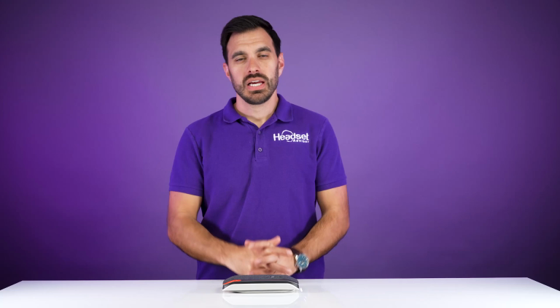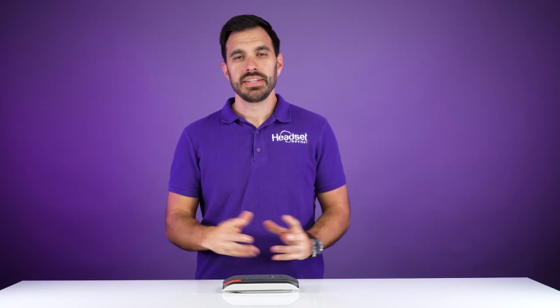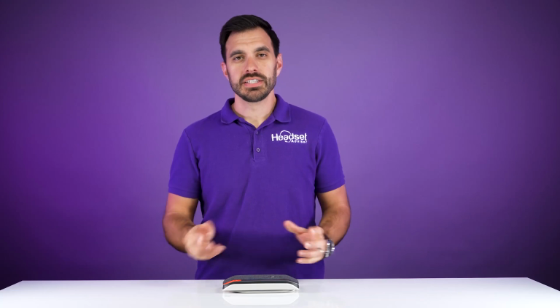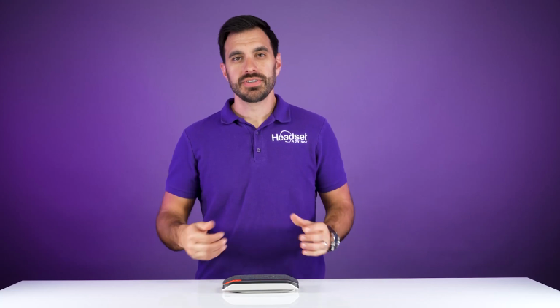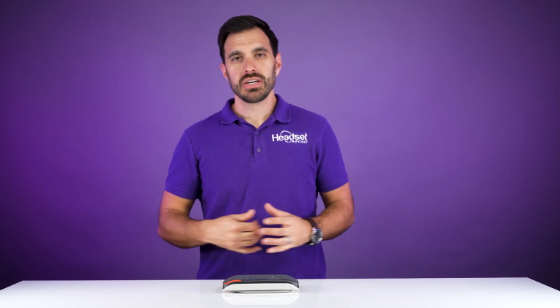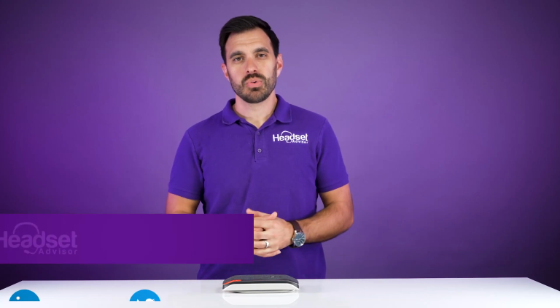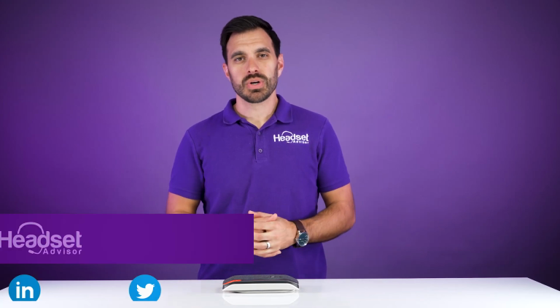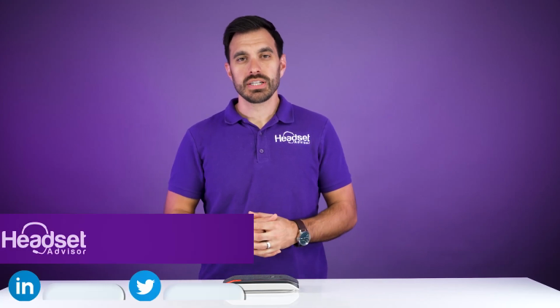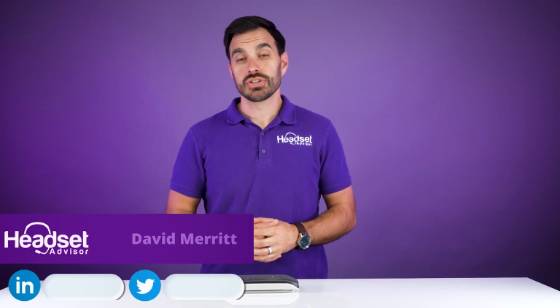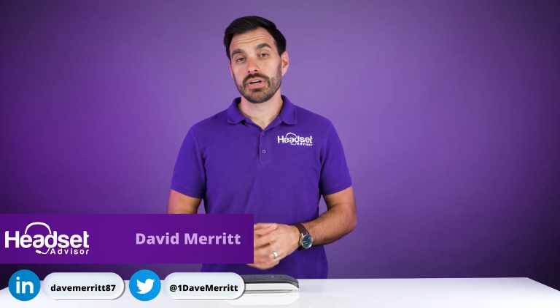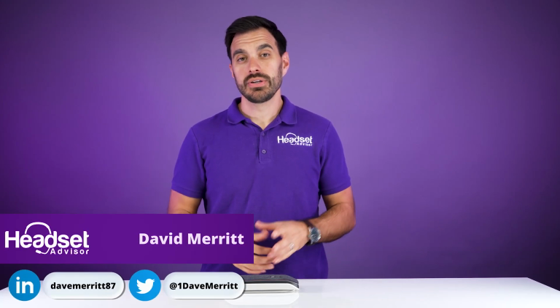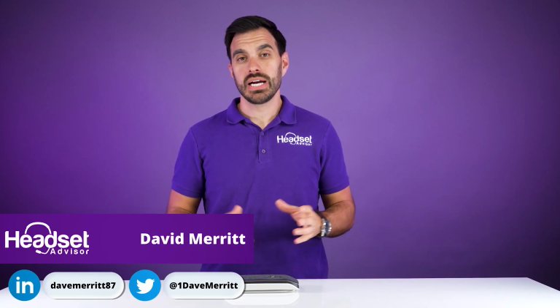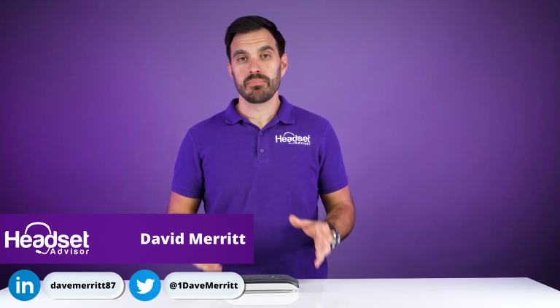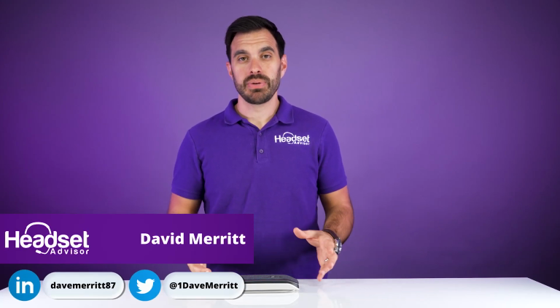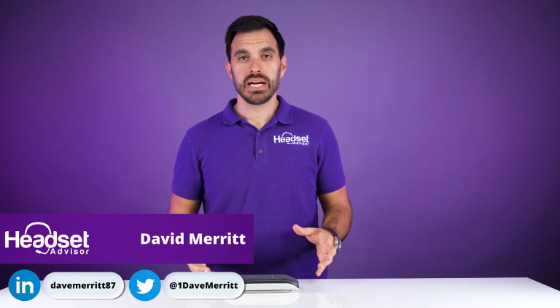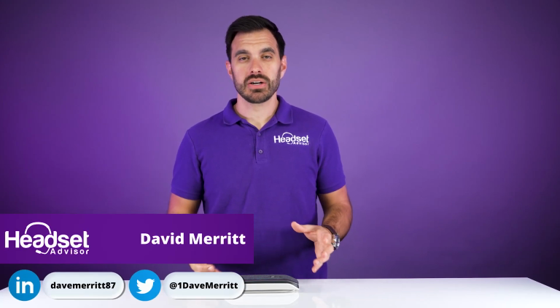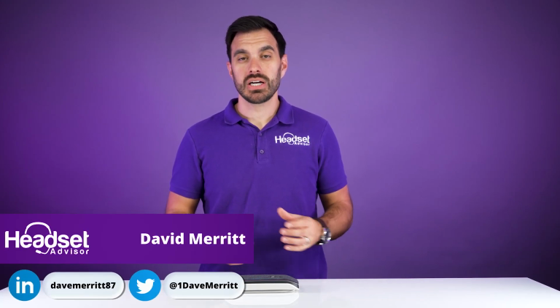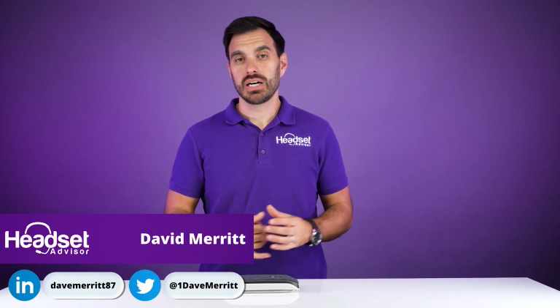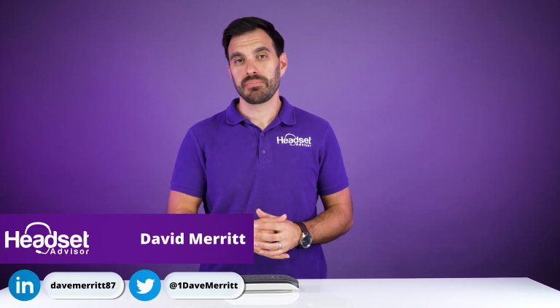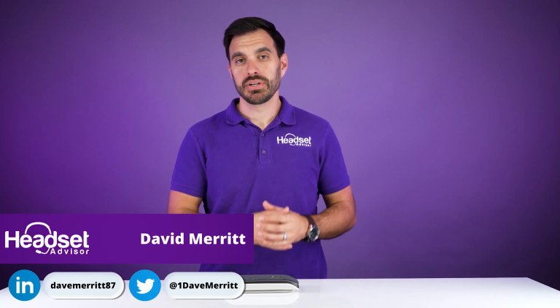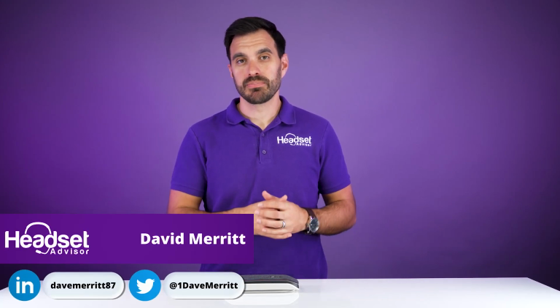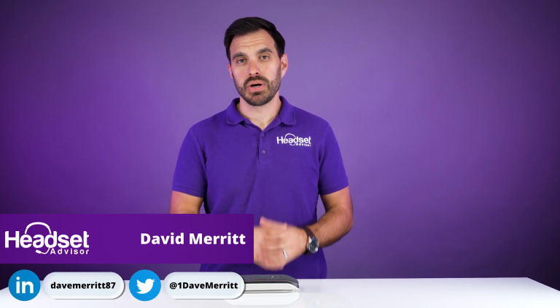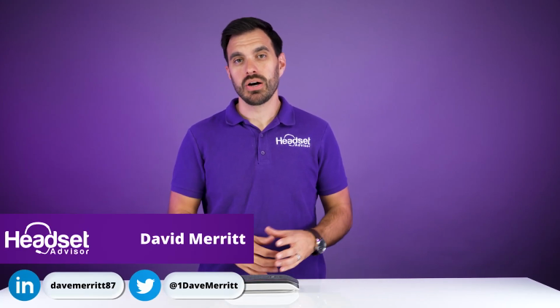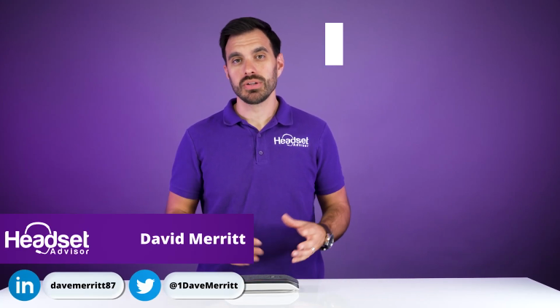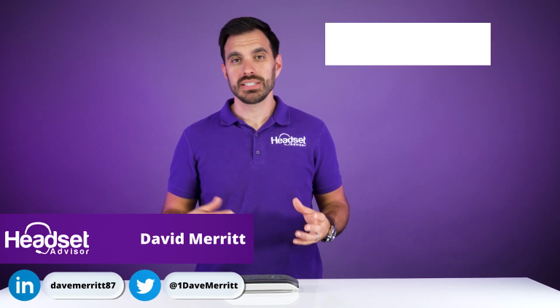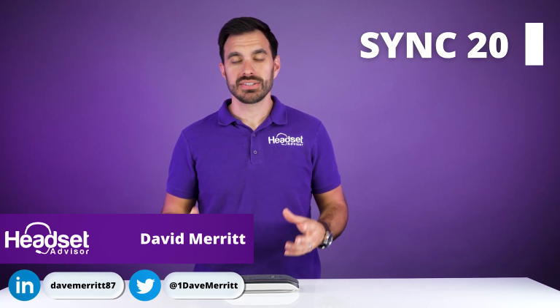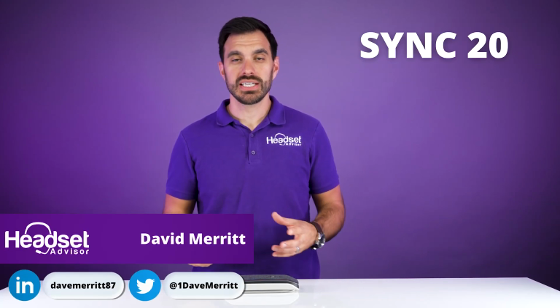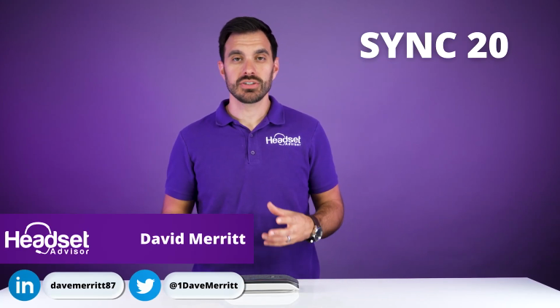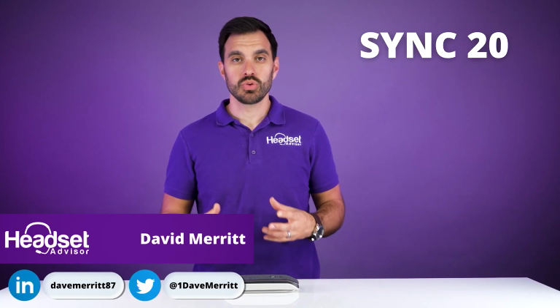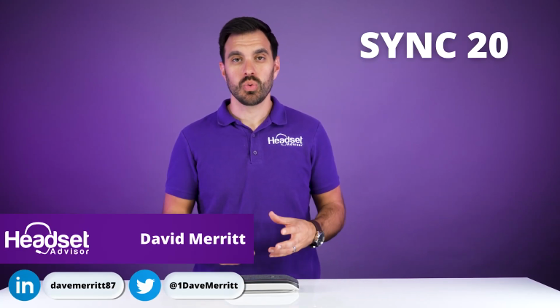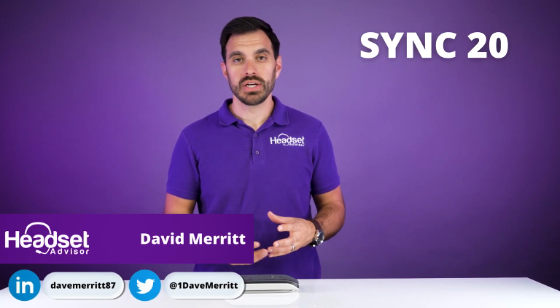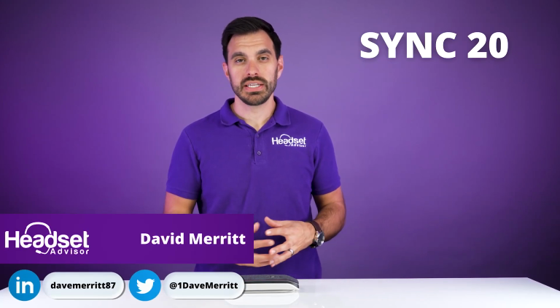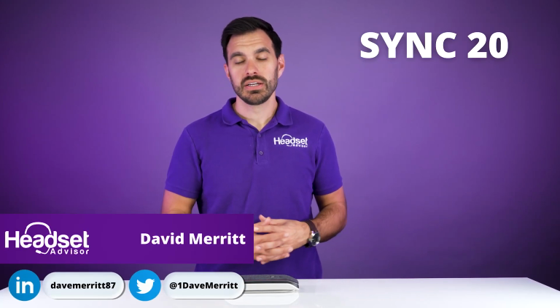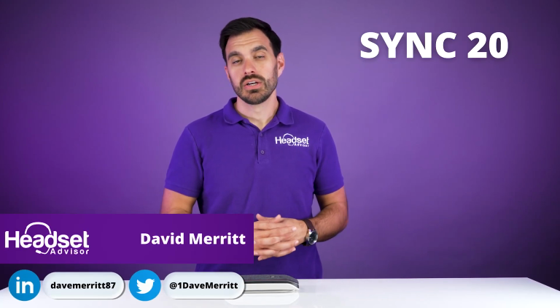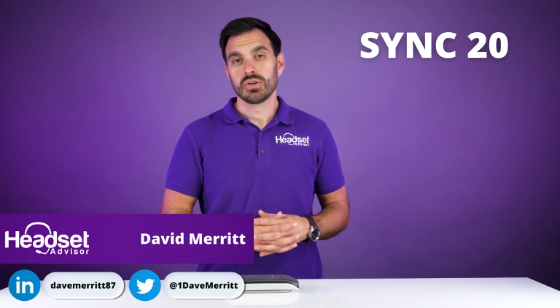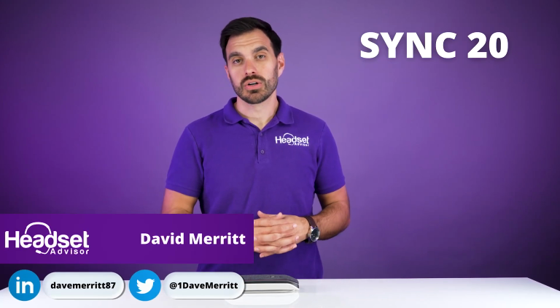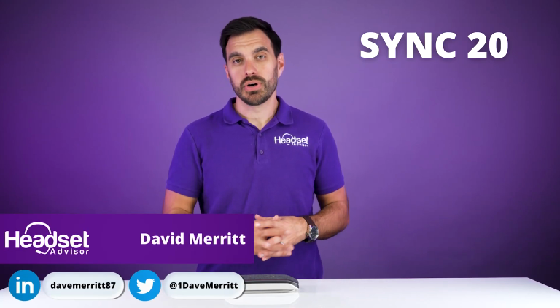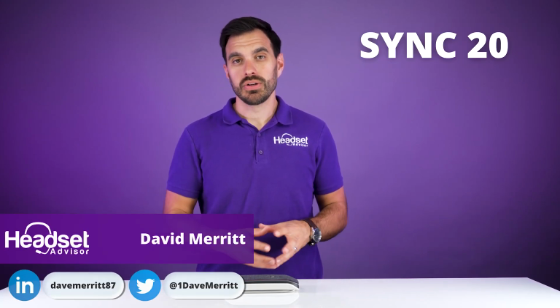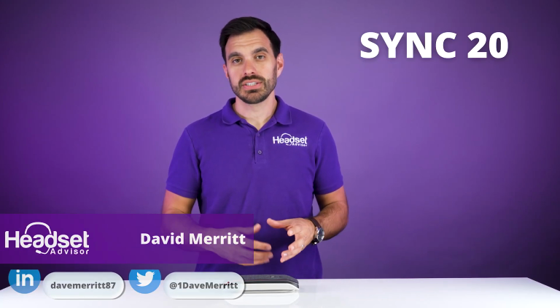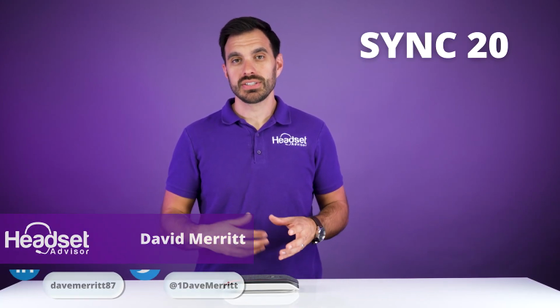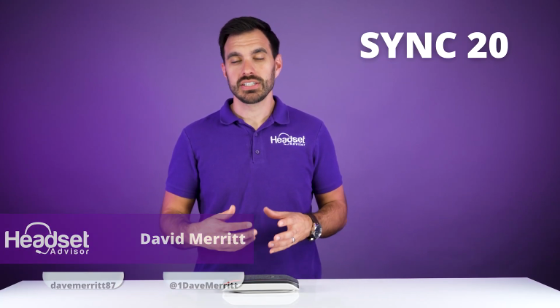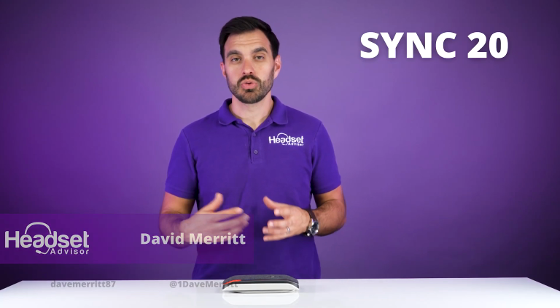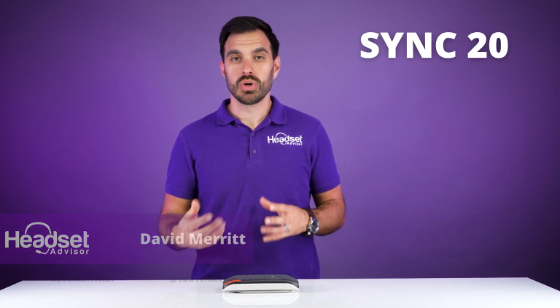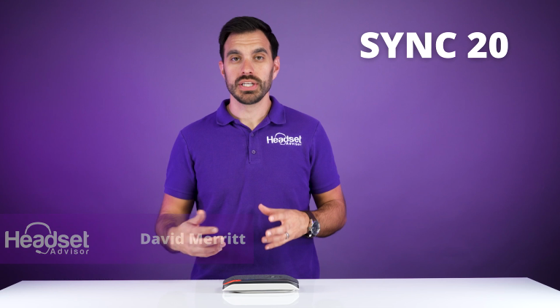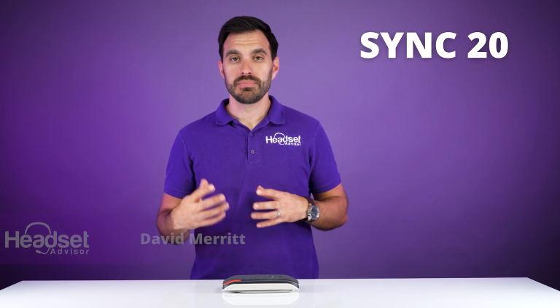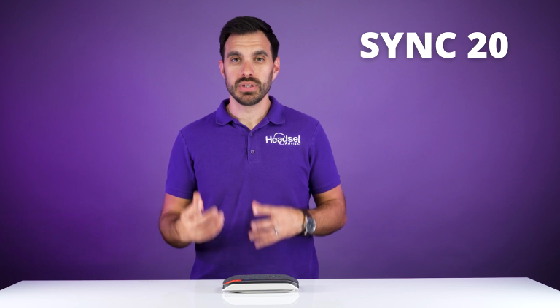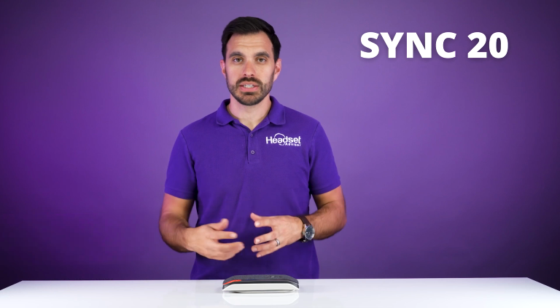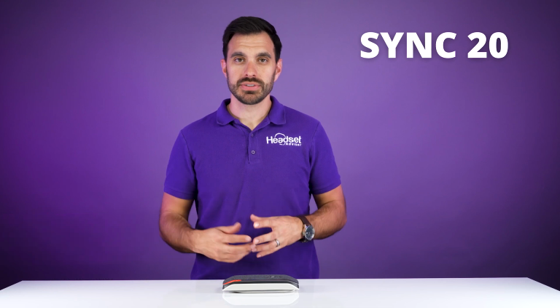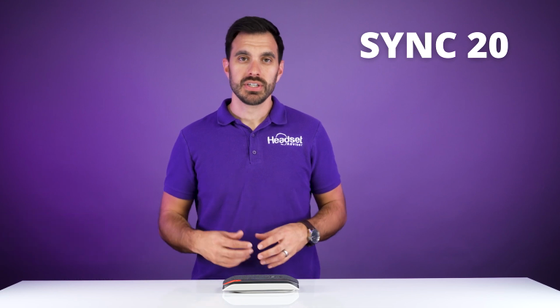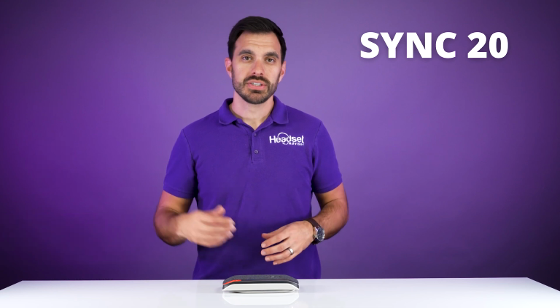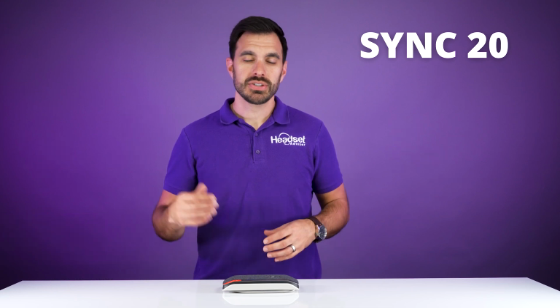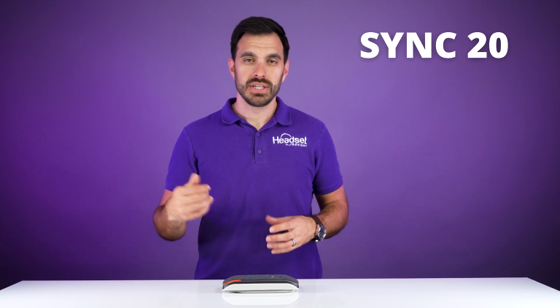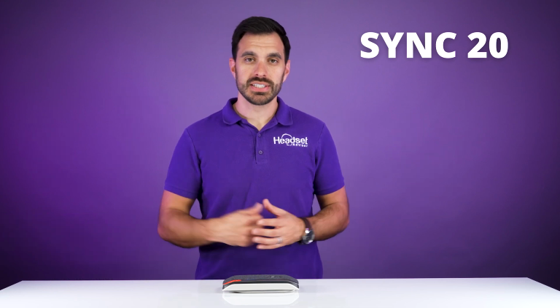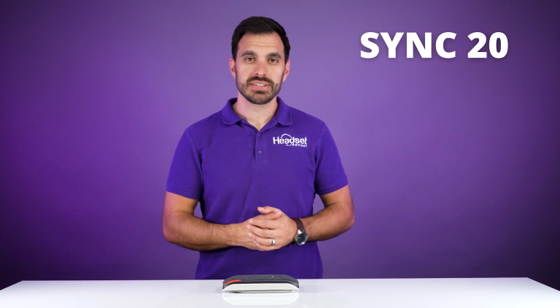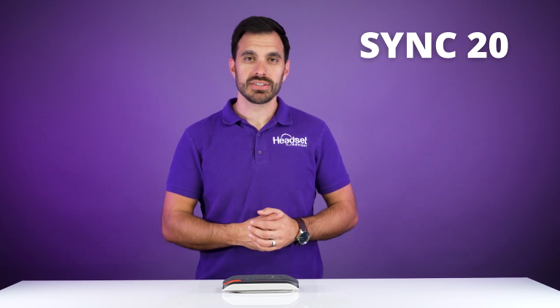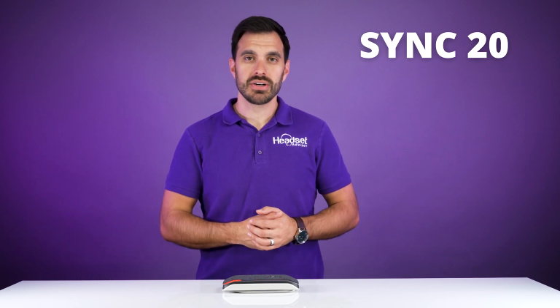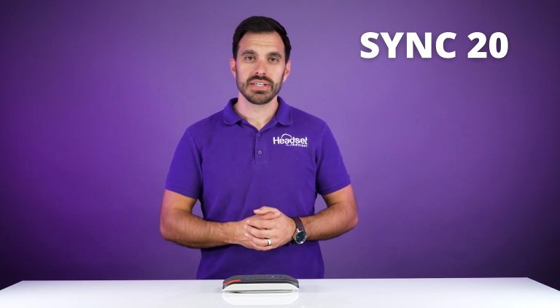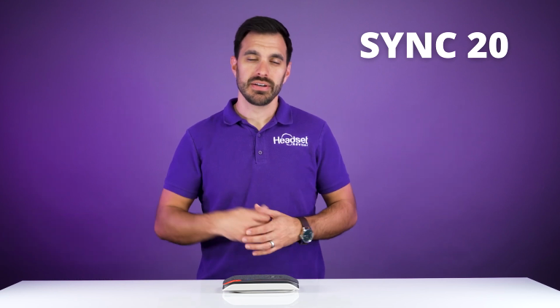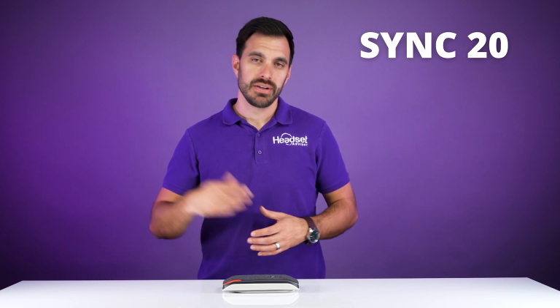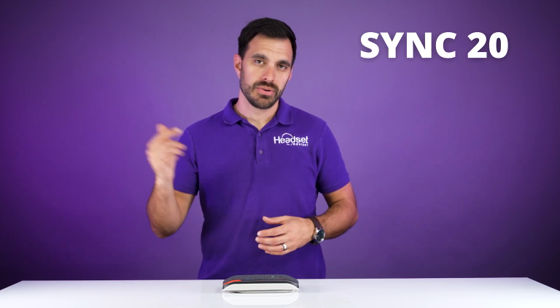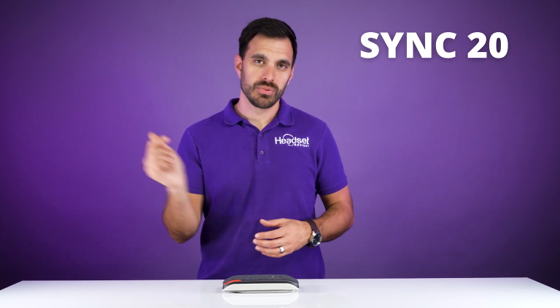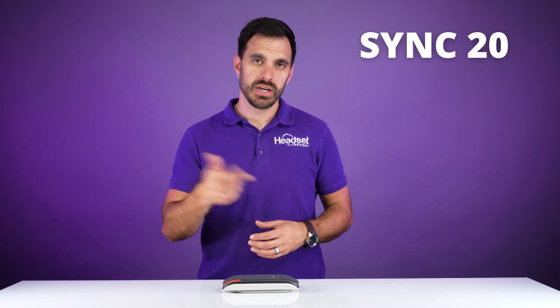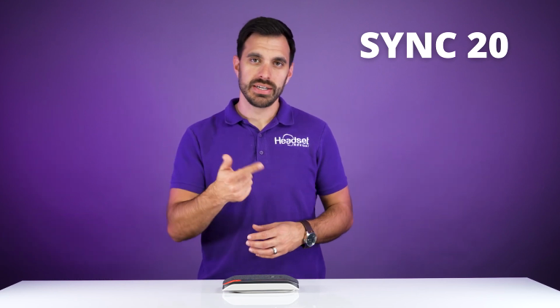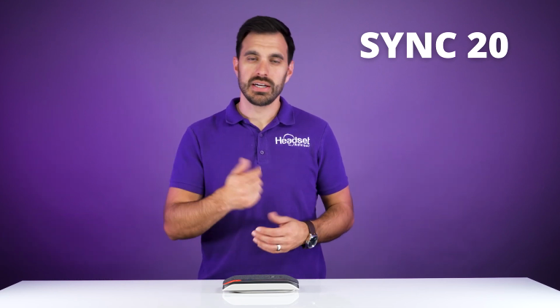In this video, we're going to show you how to pair up your PolySync 20 or PolySync 20 Plus. So let's get started right now.